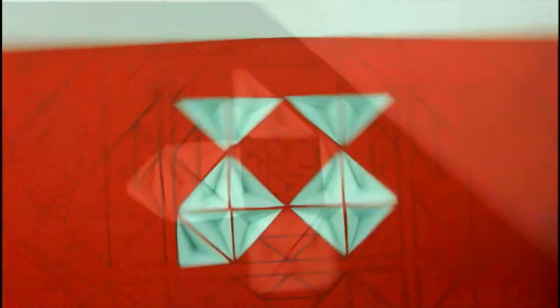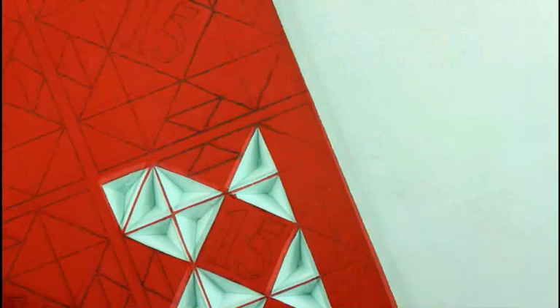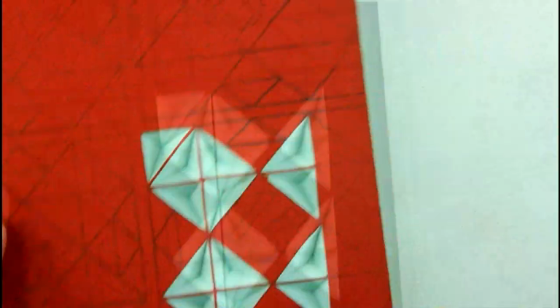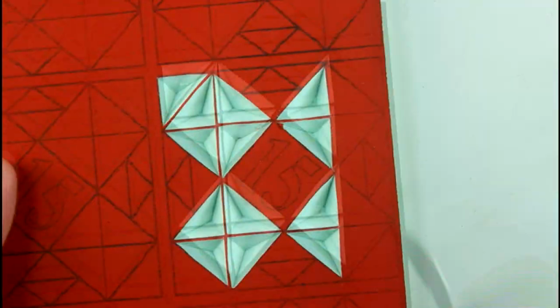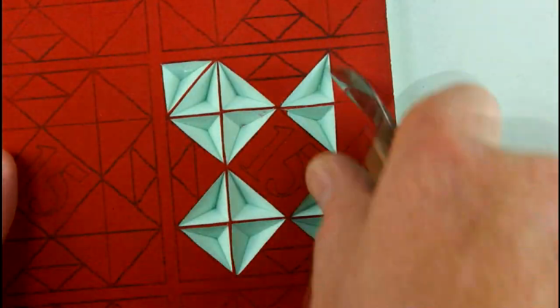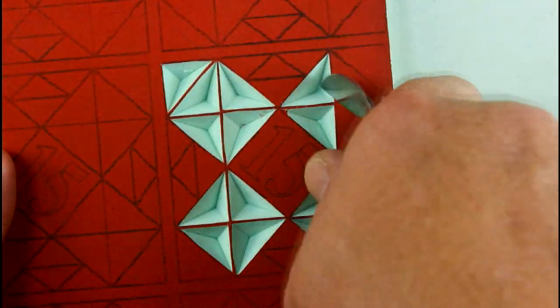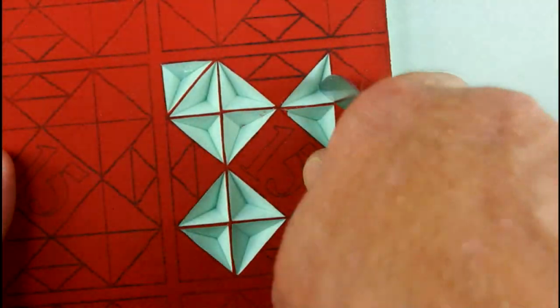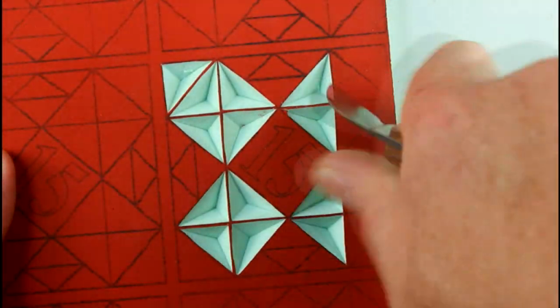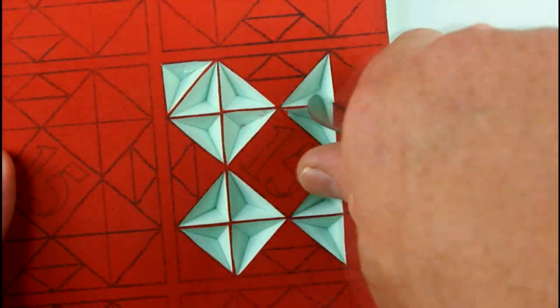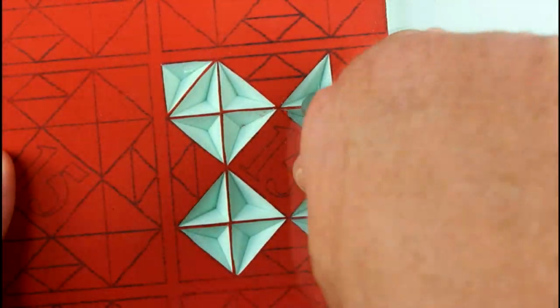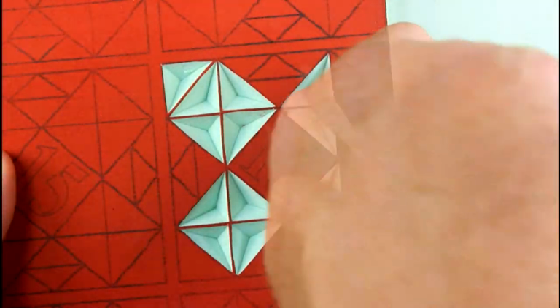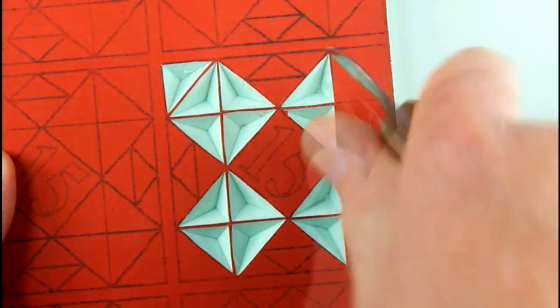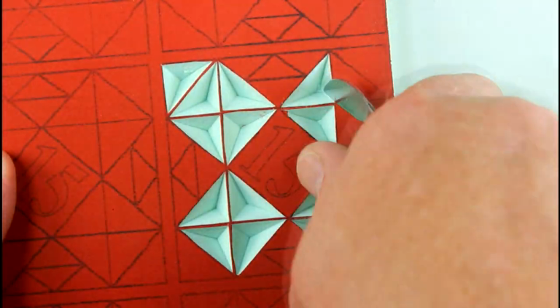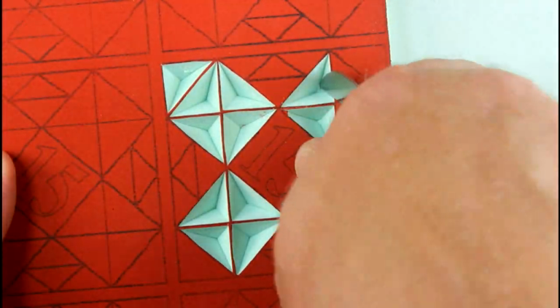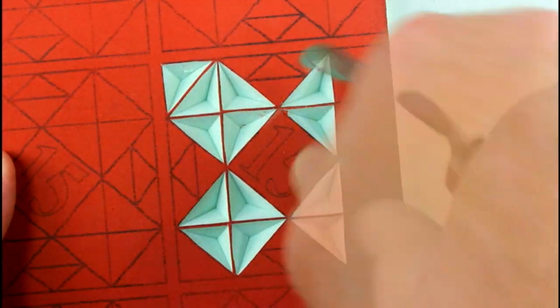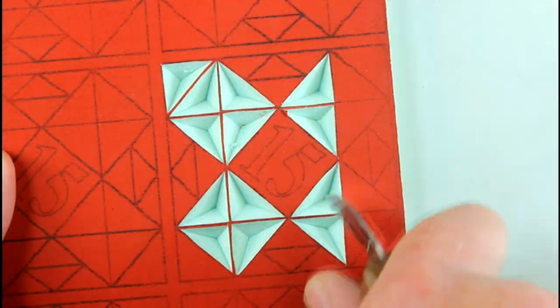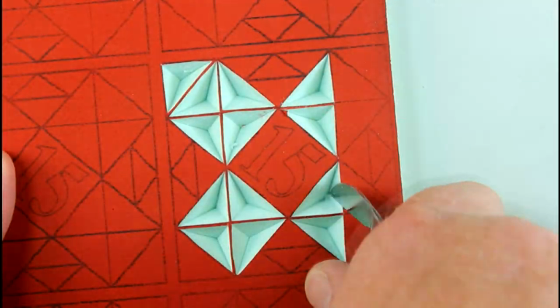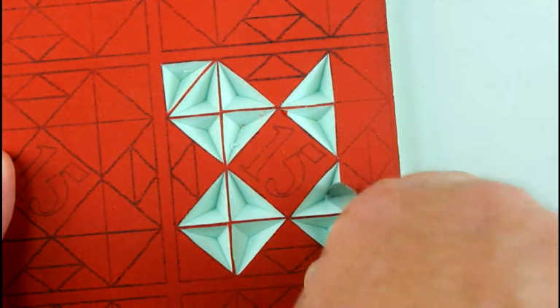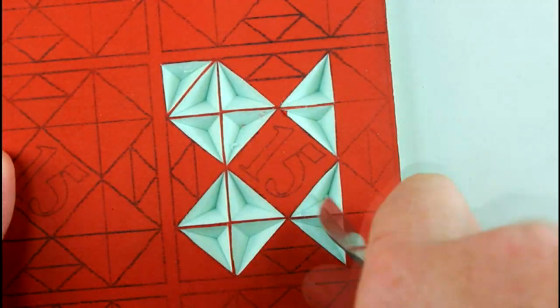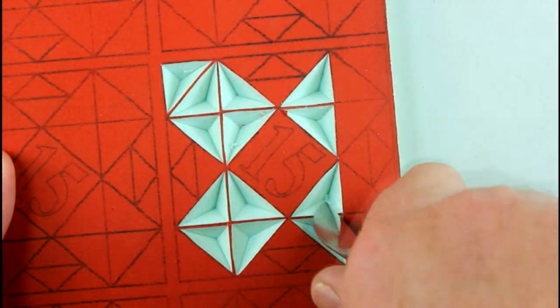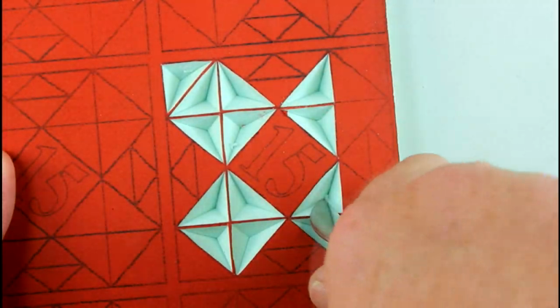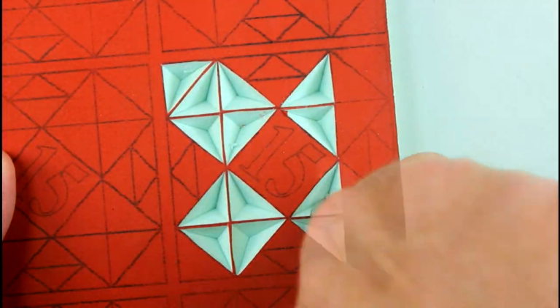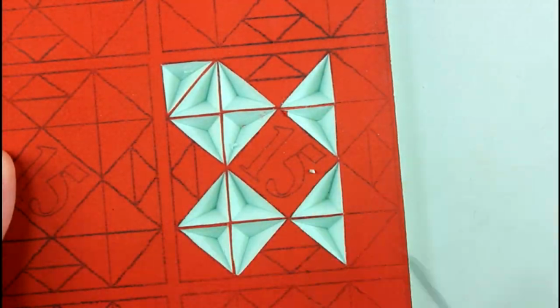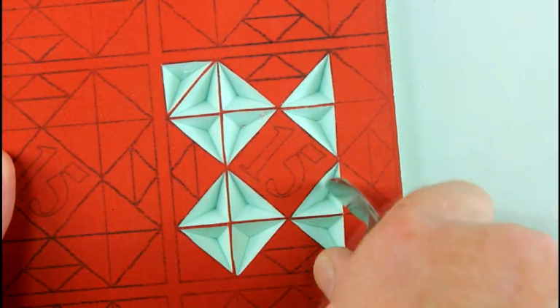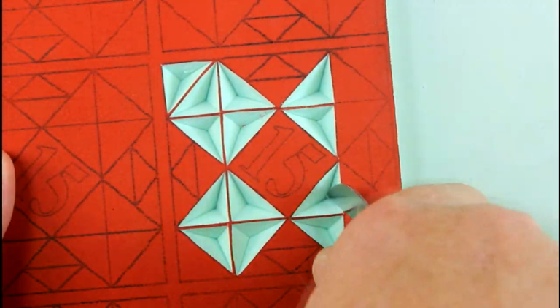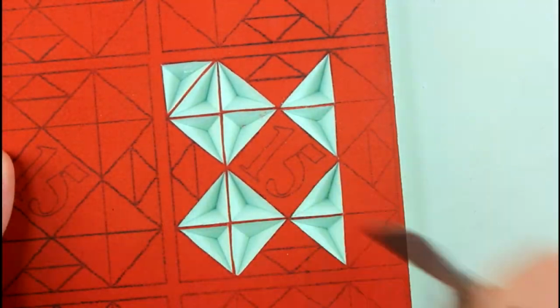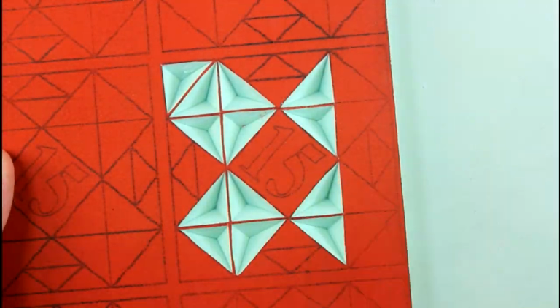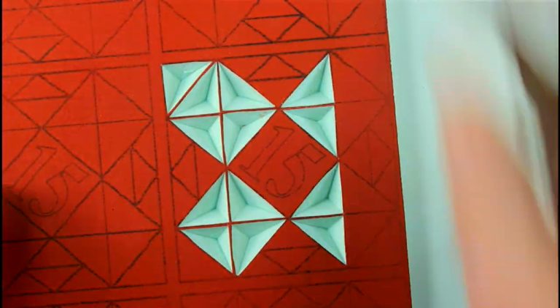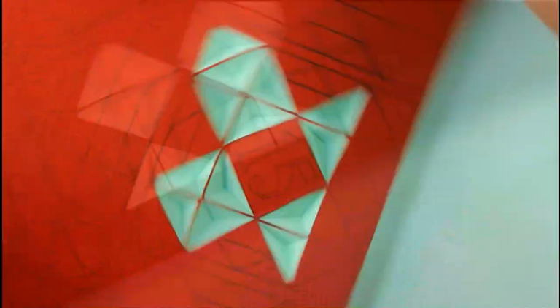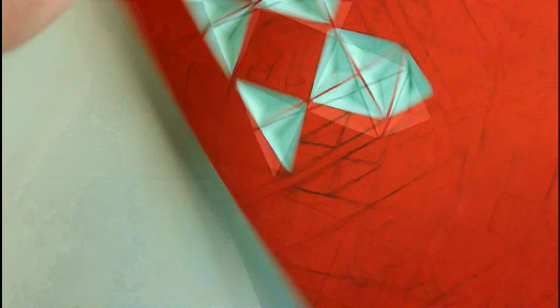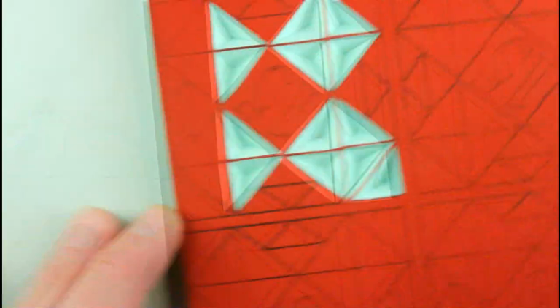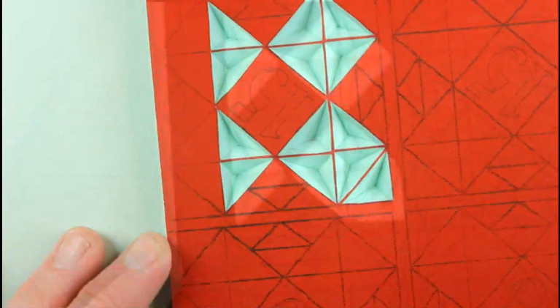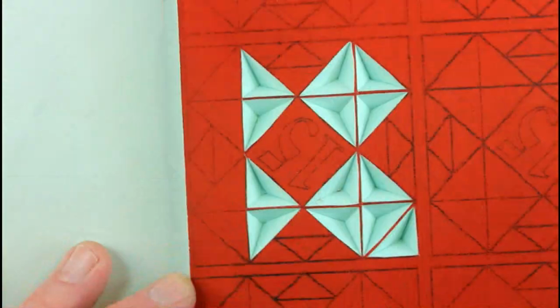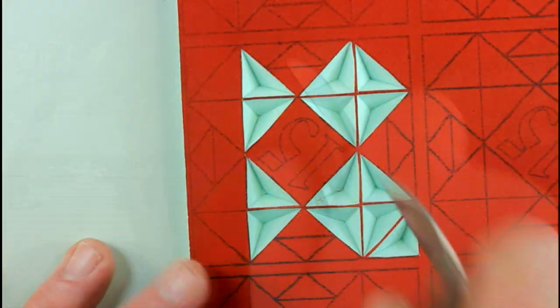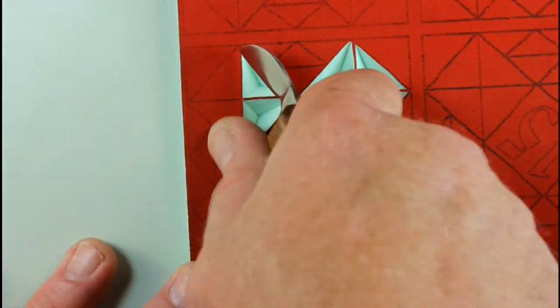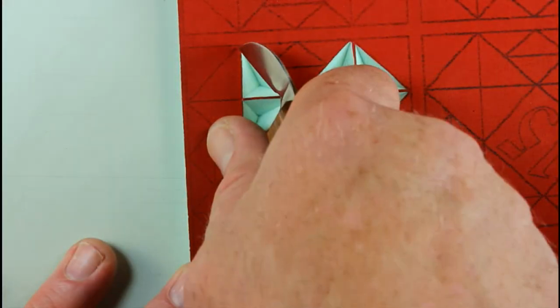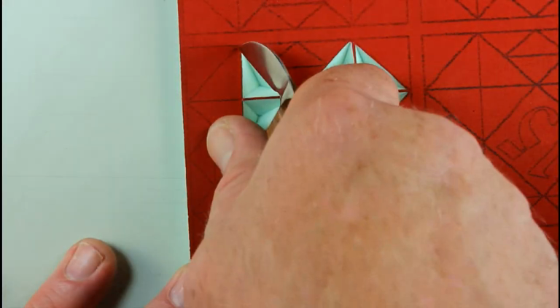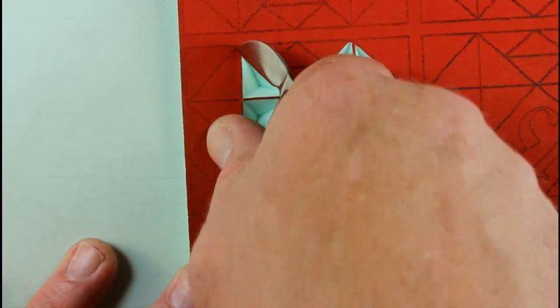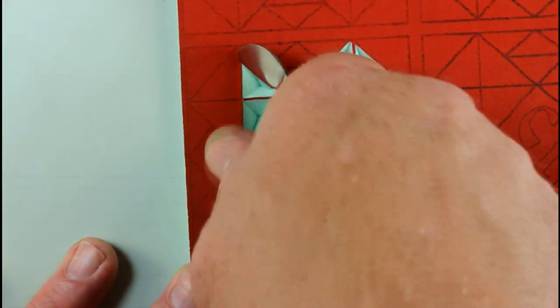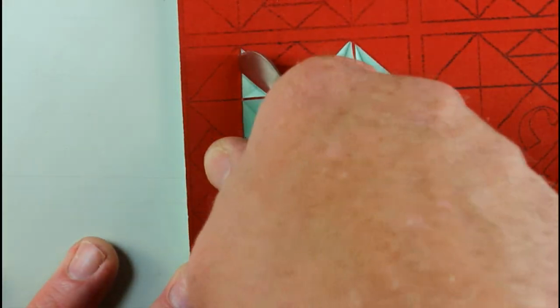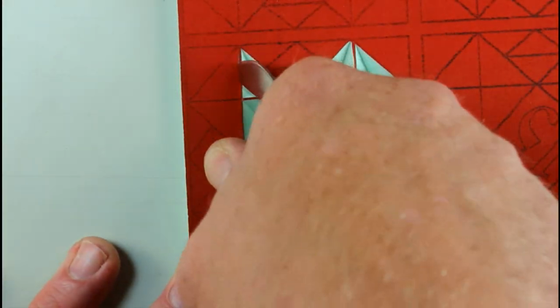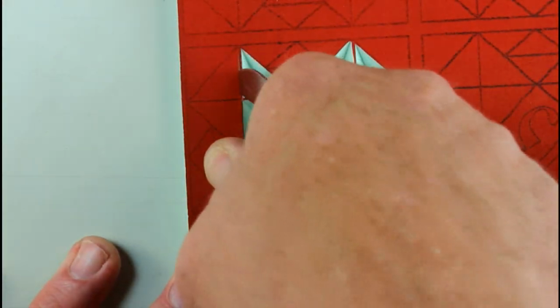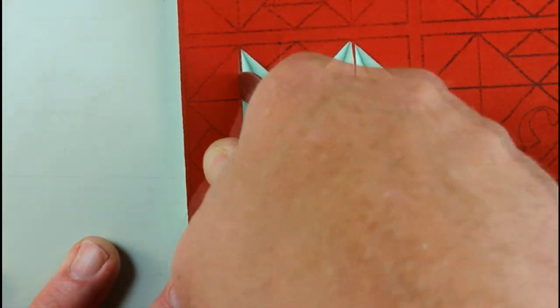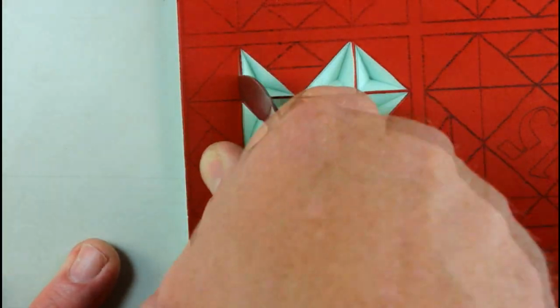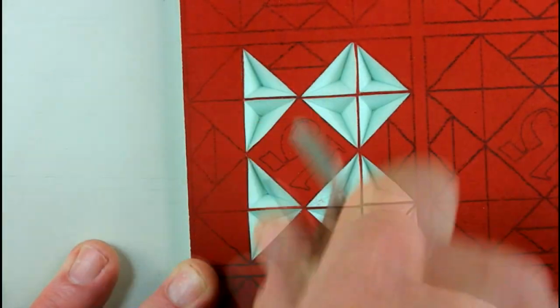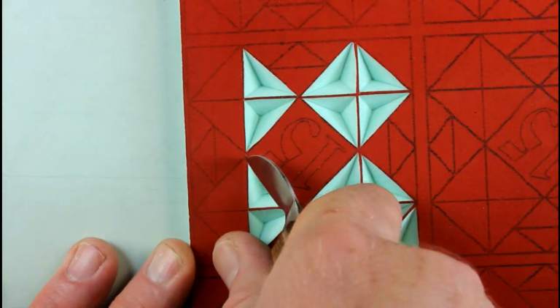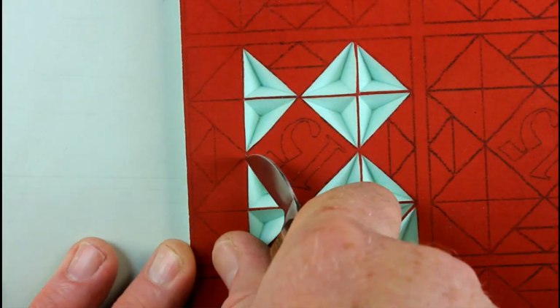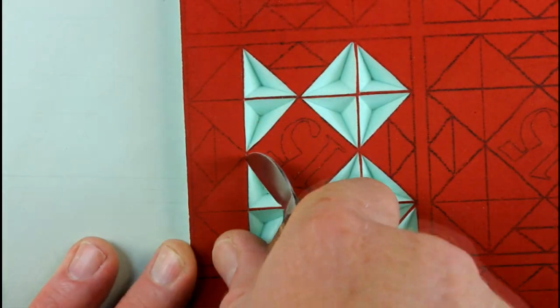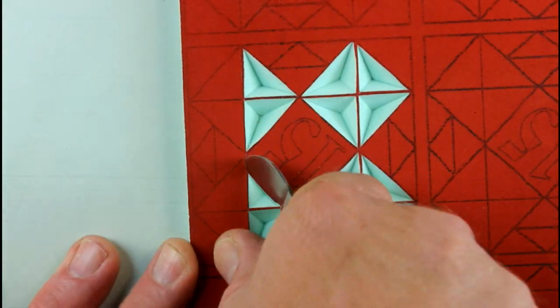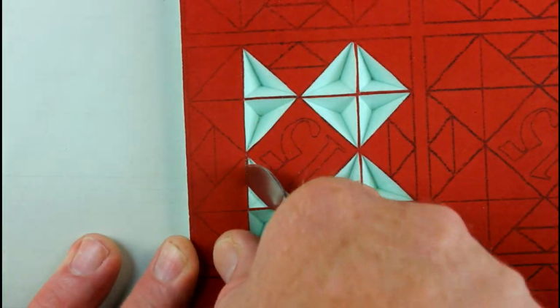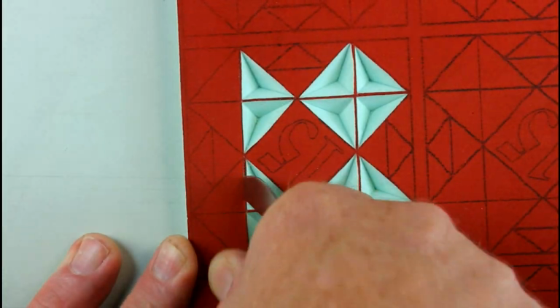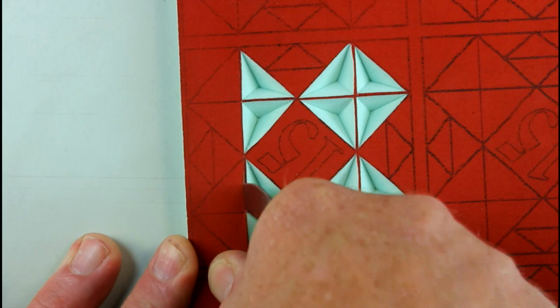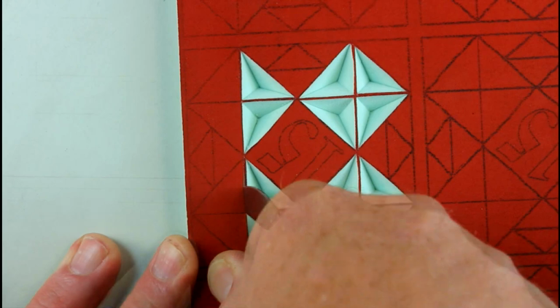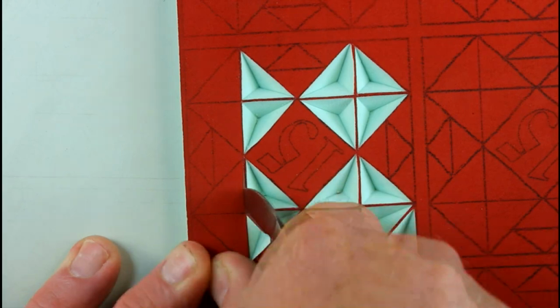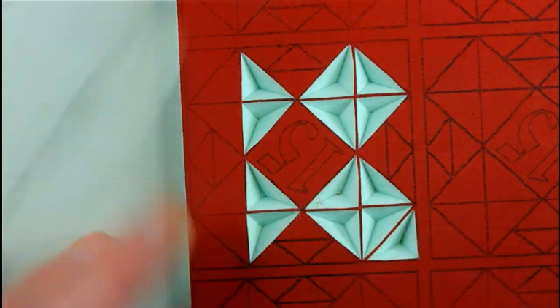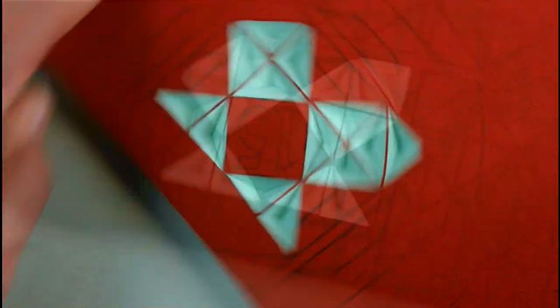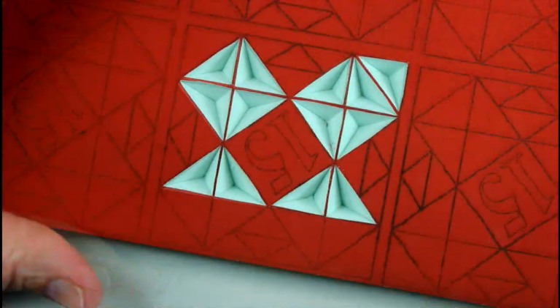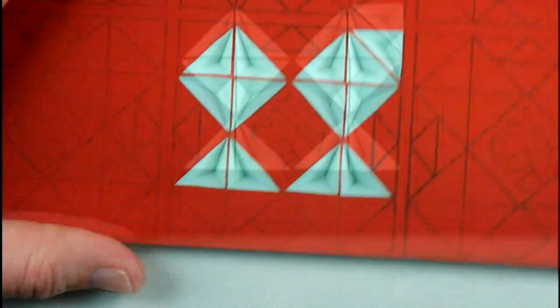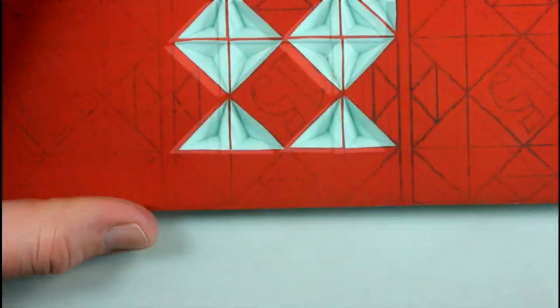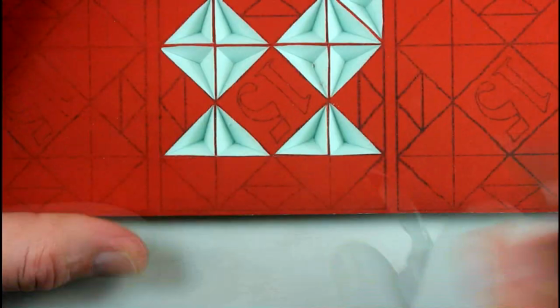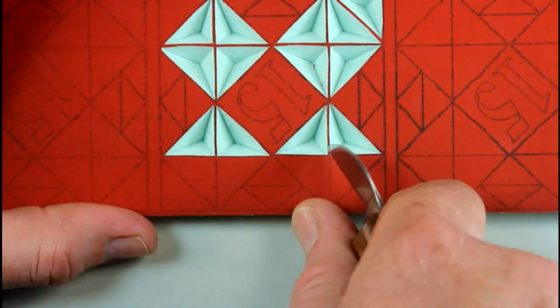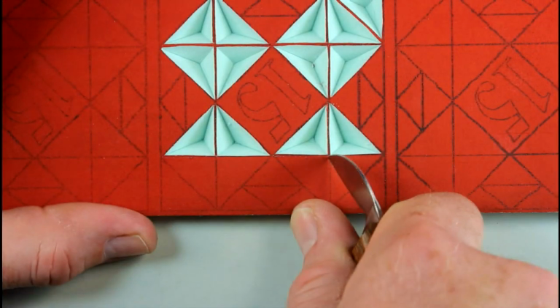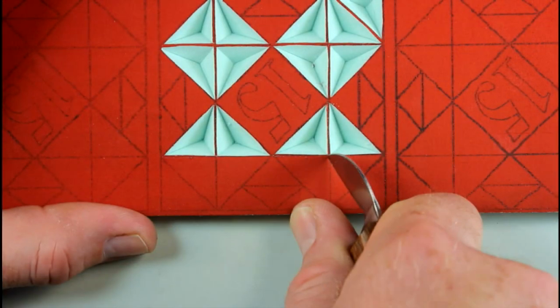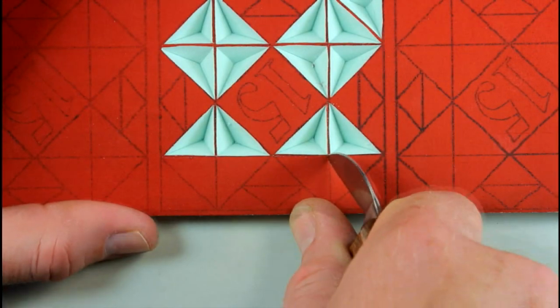Remember to start at the narrowest part of the chip so that you finish at the narrowest part of the chip.